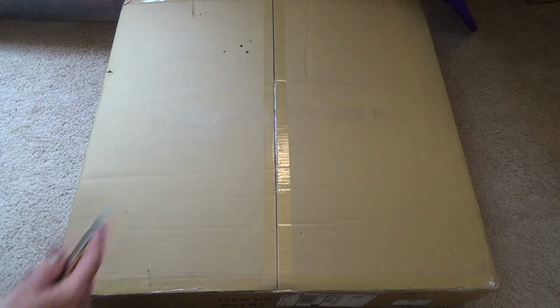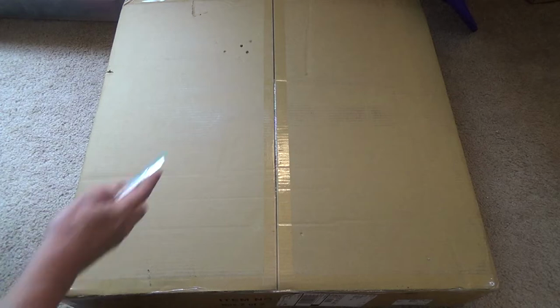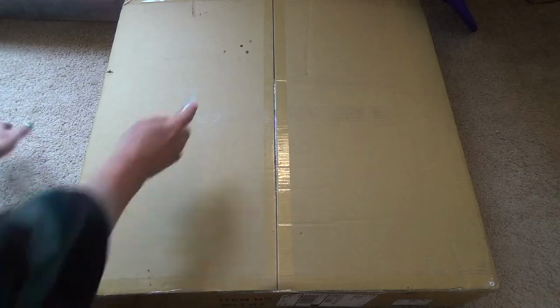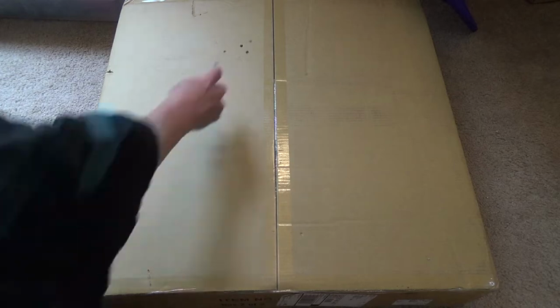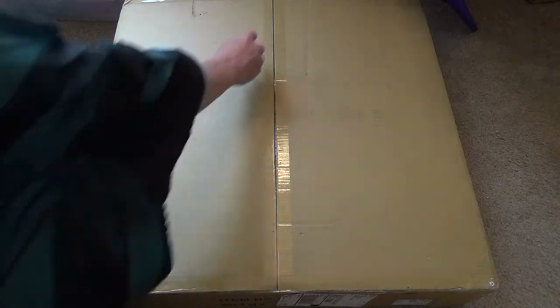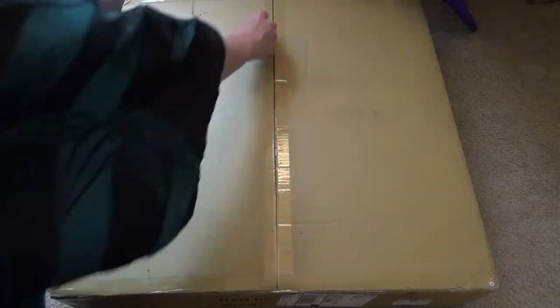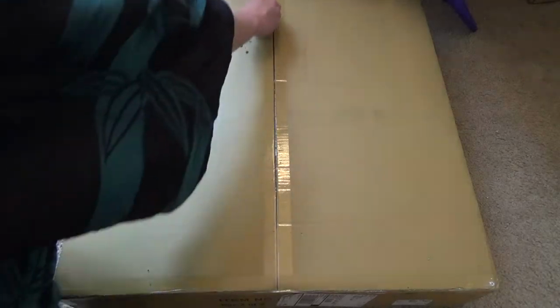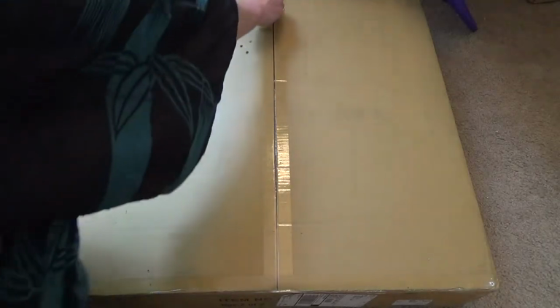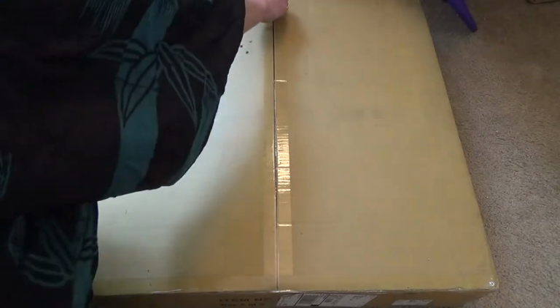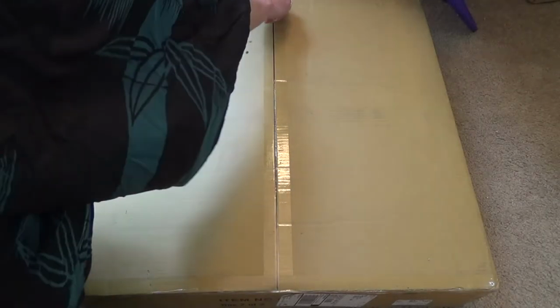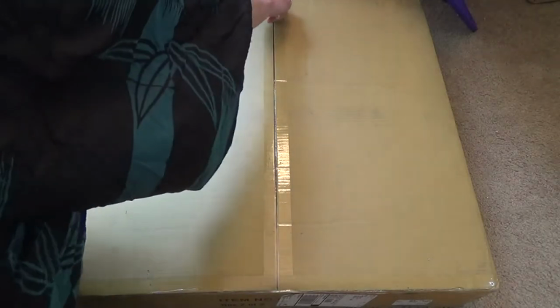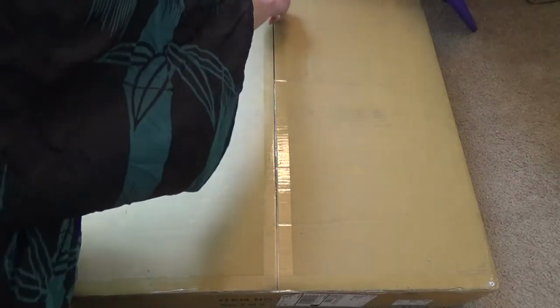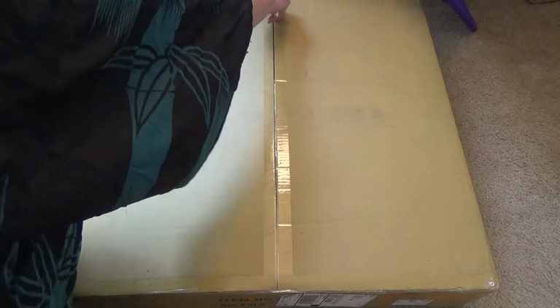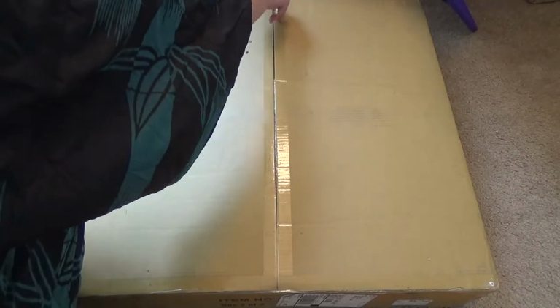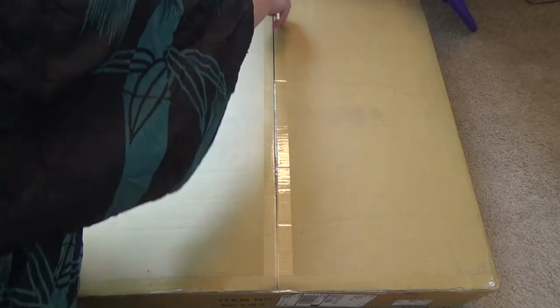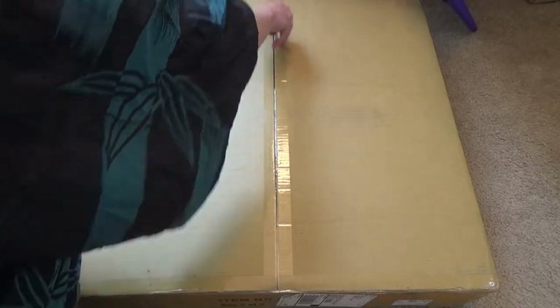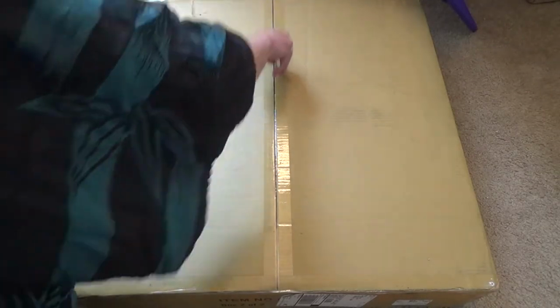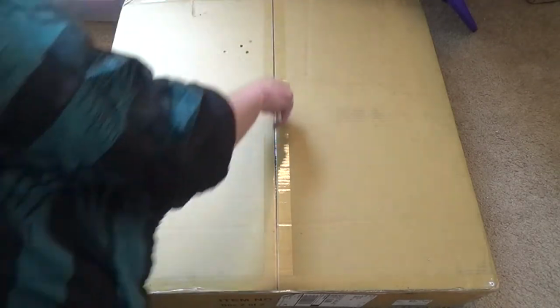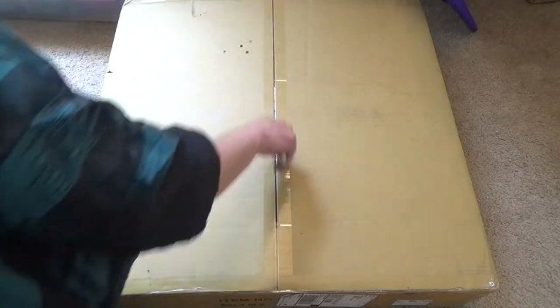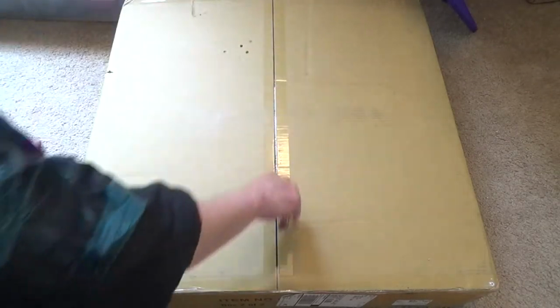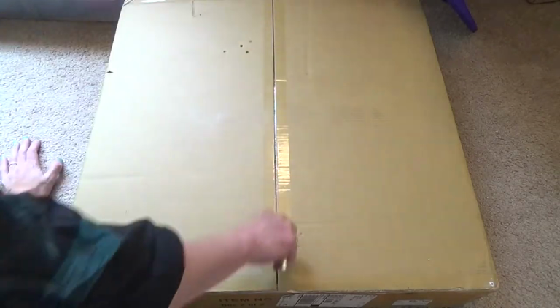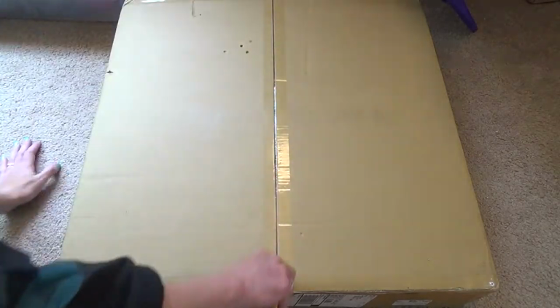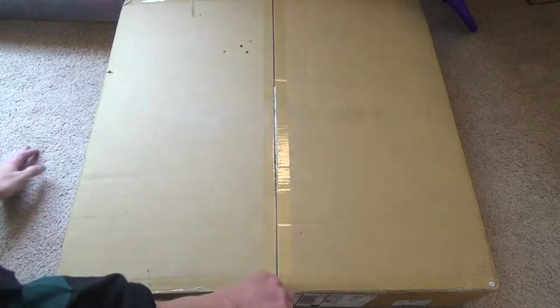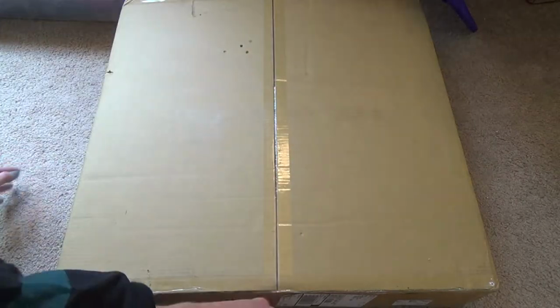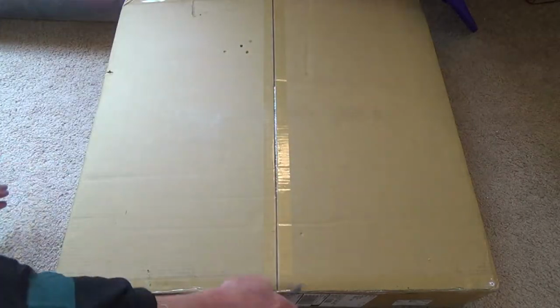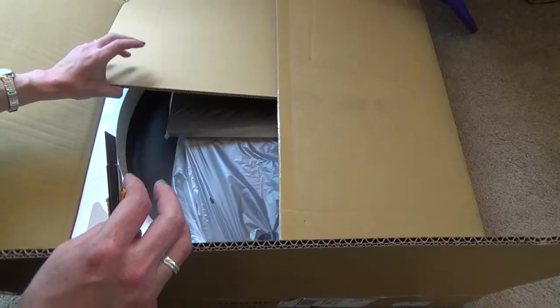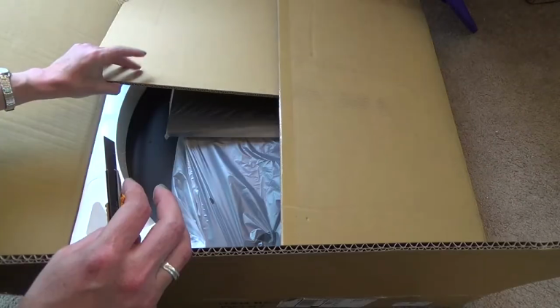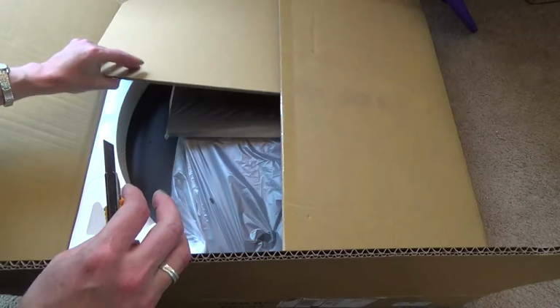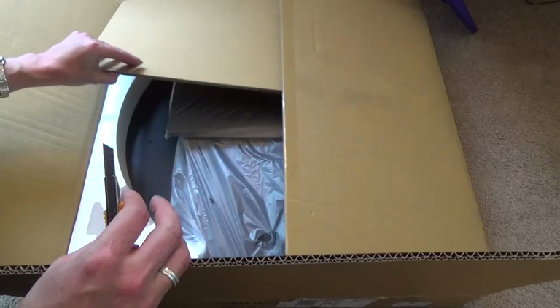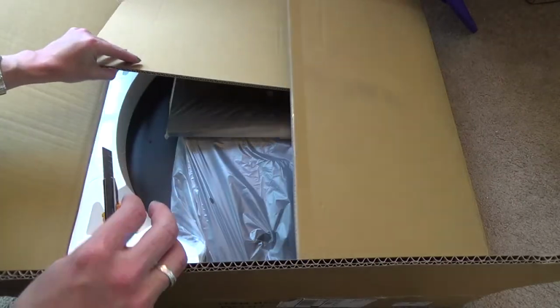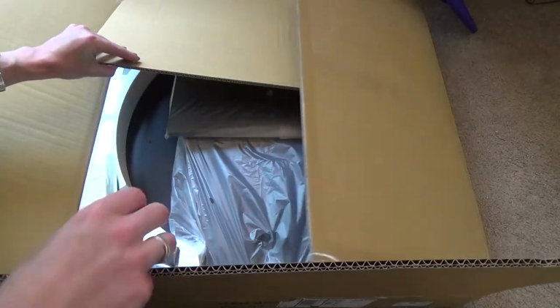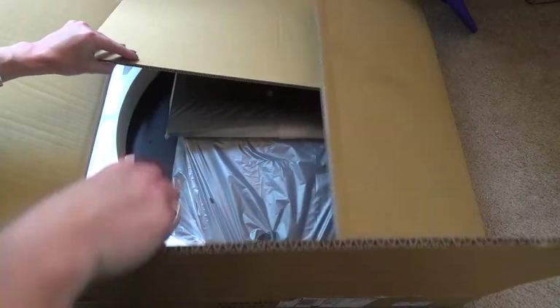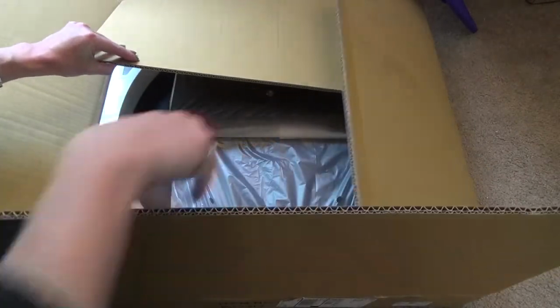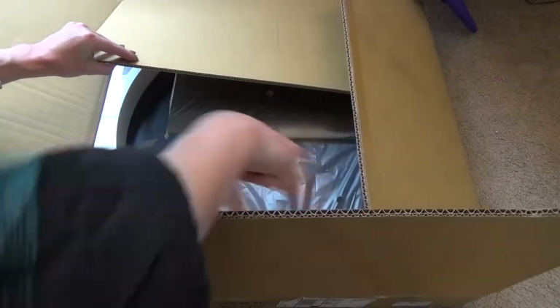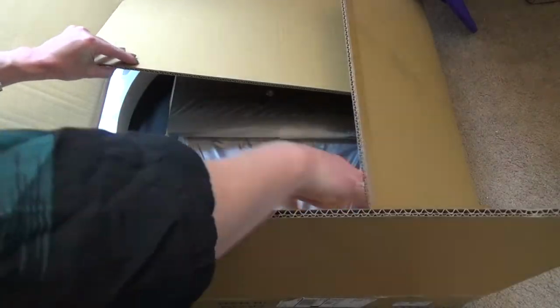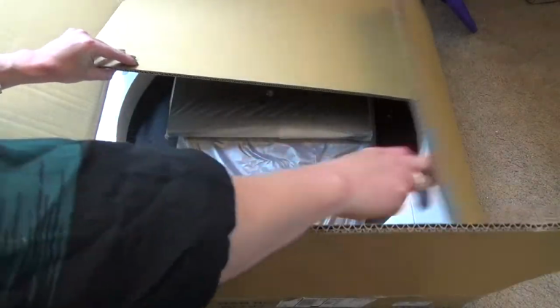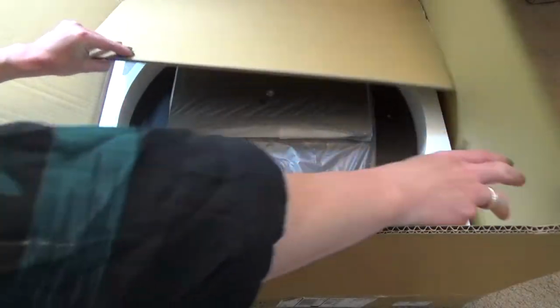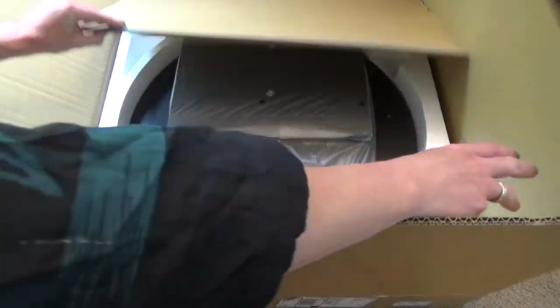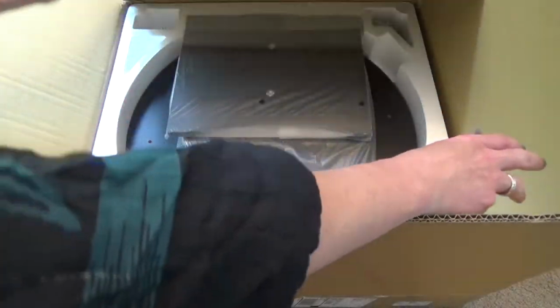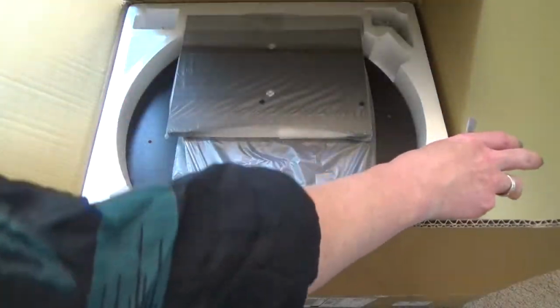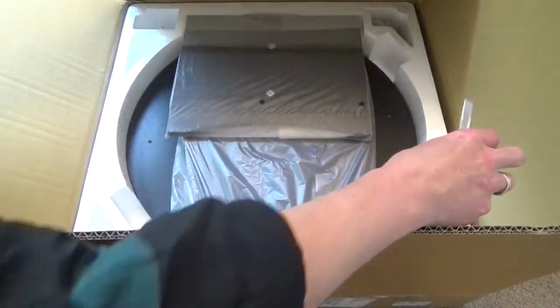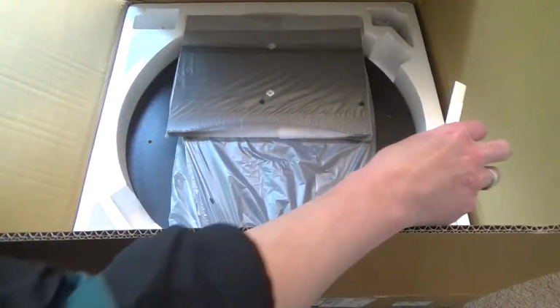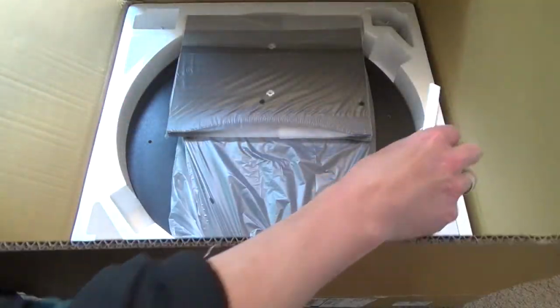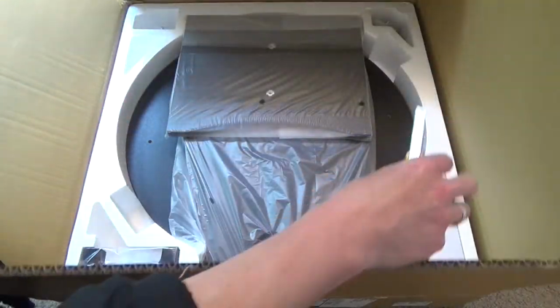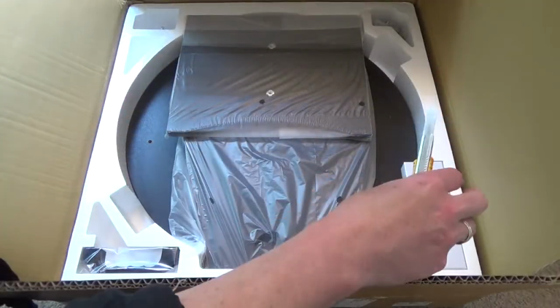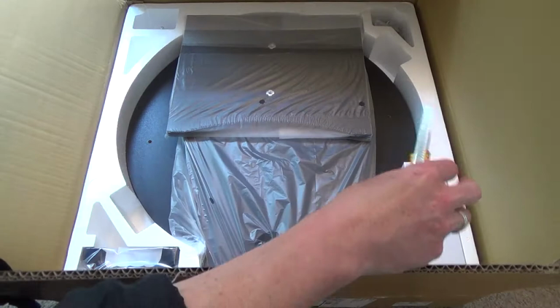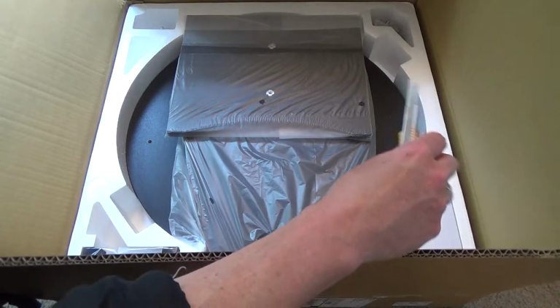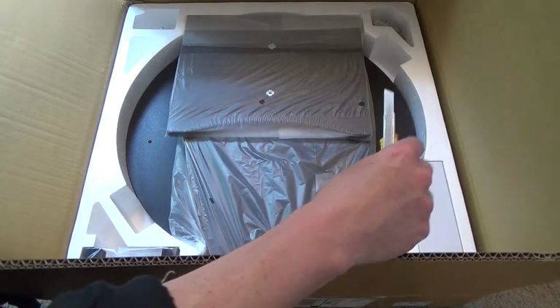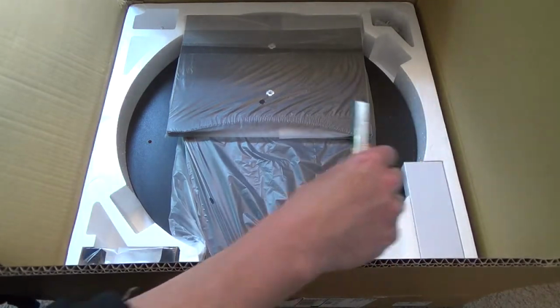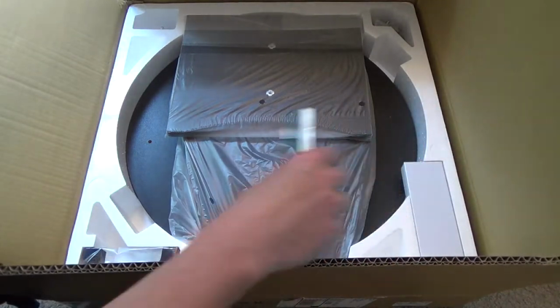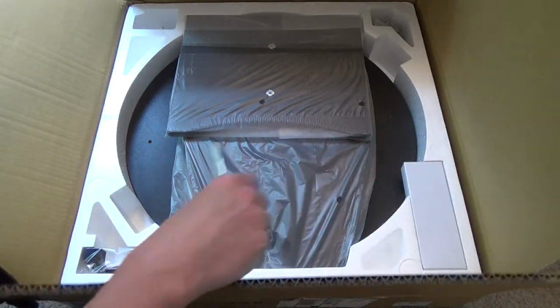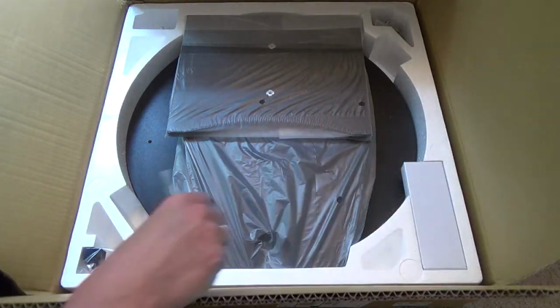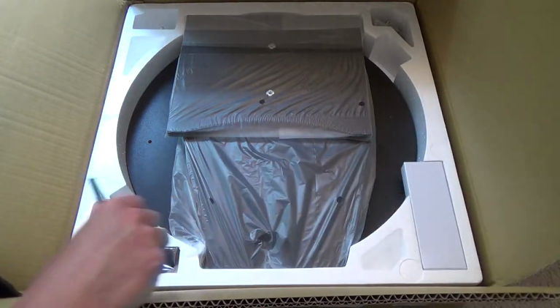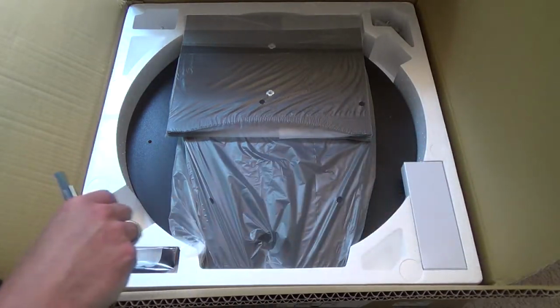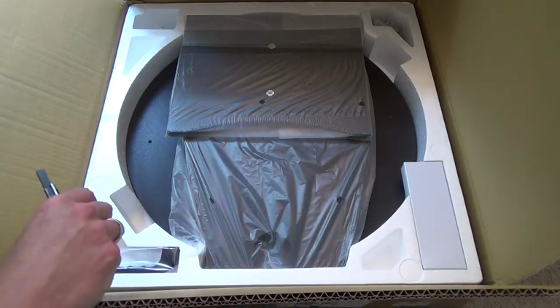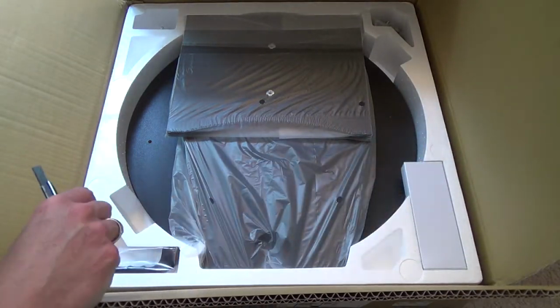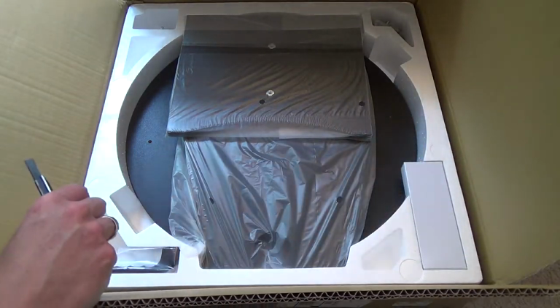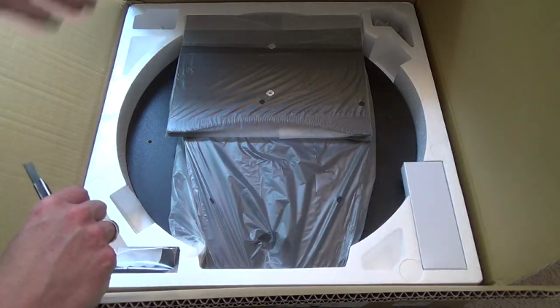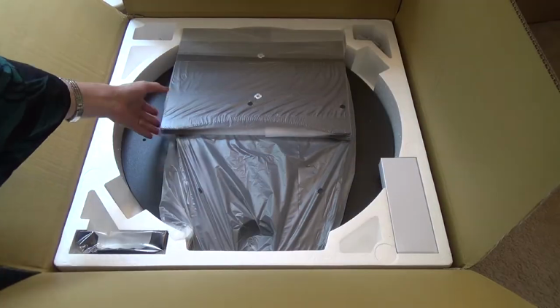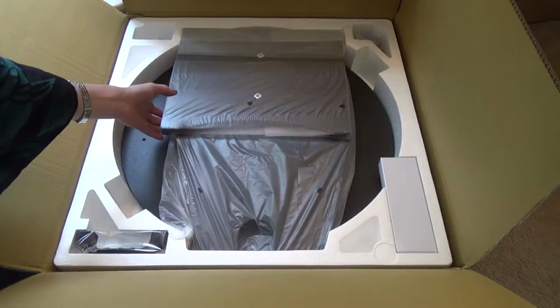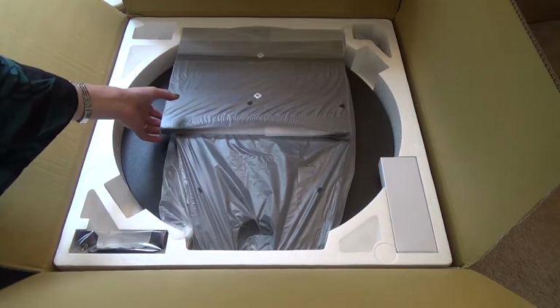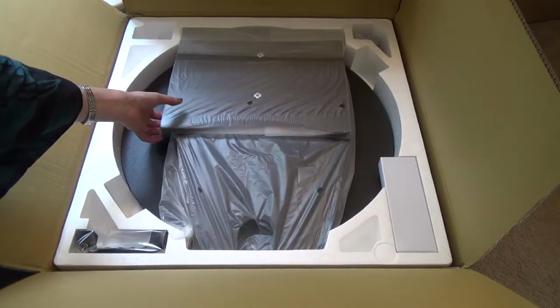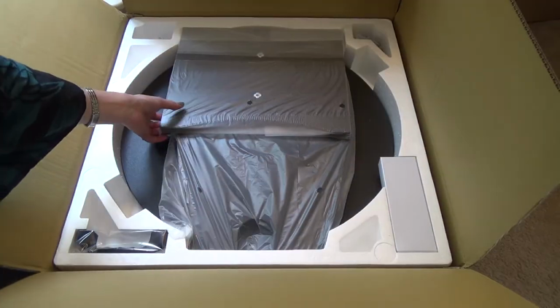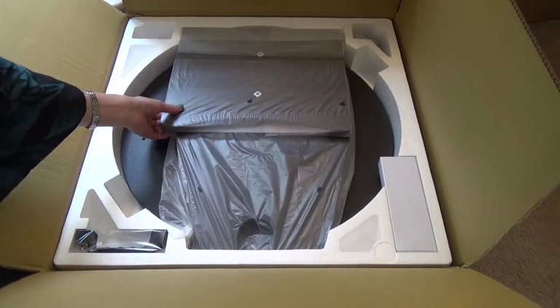Hello and welcome to this video. This is an unboxing of a 12-inch Dobsonian telescope.